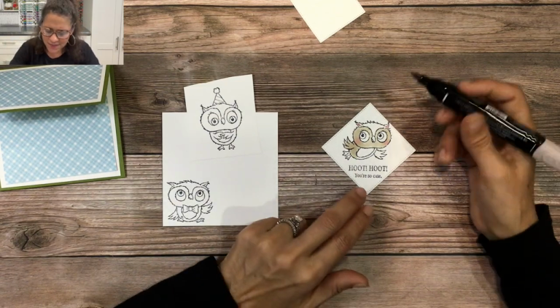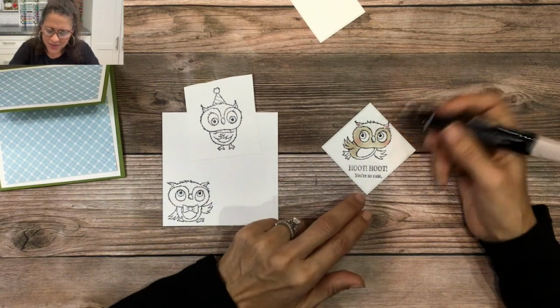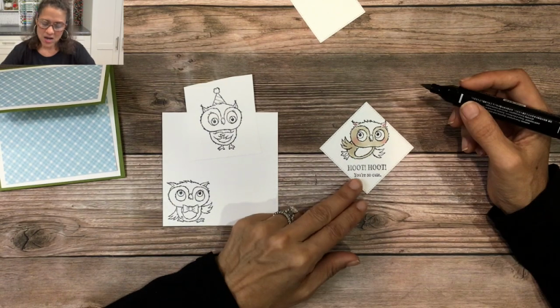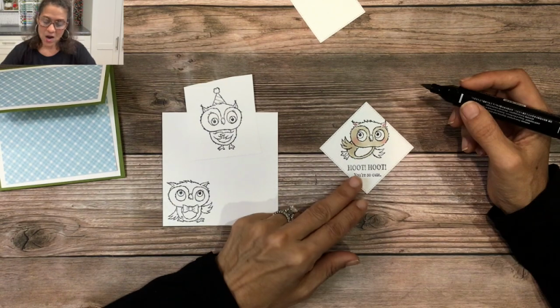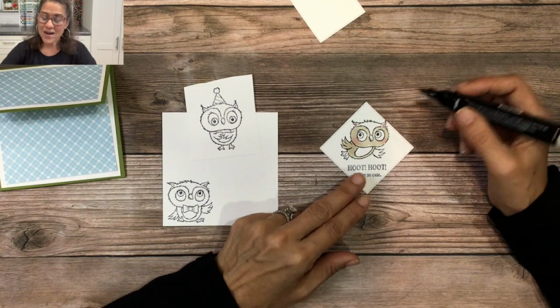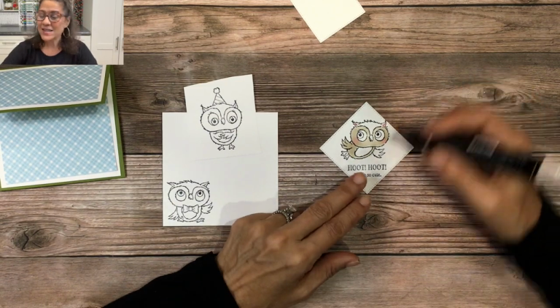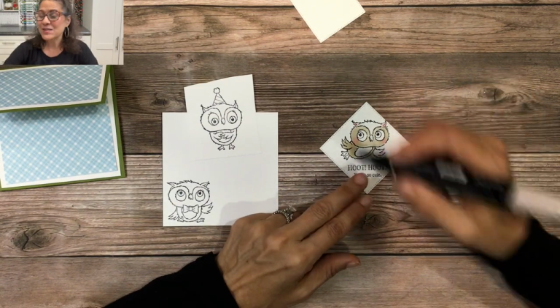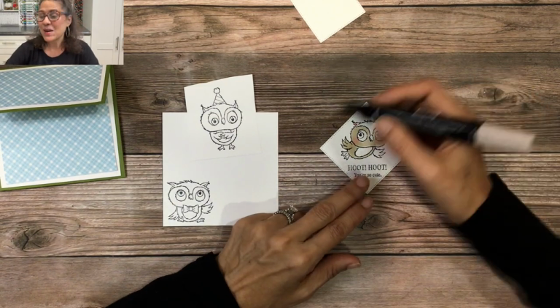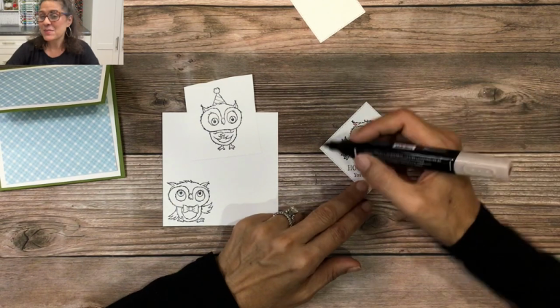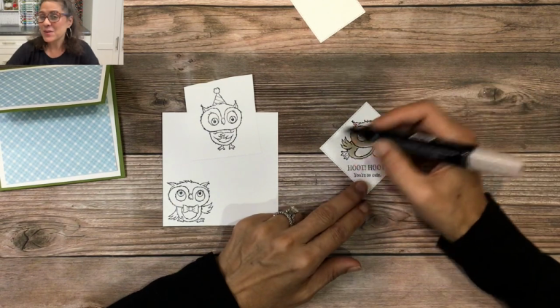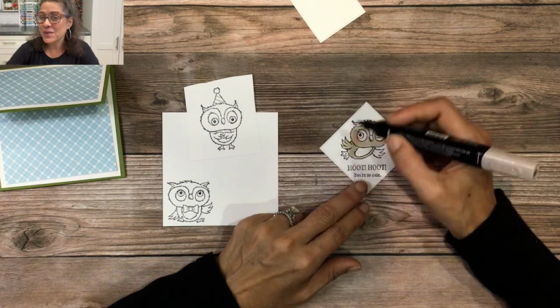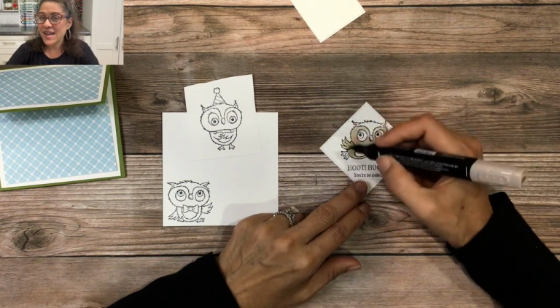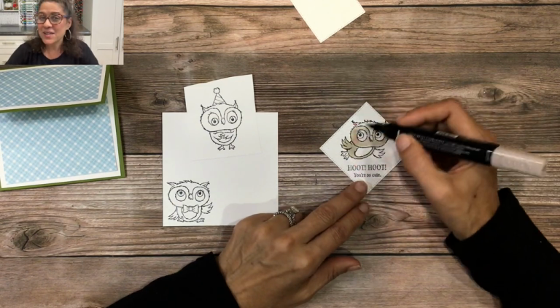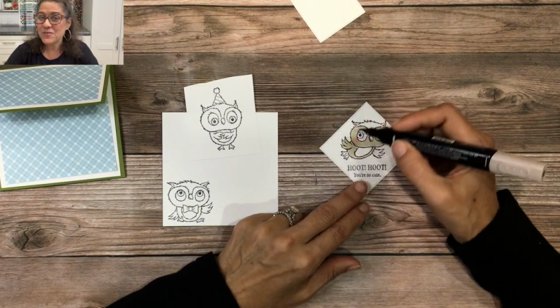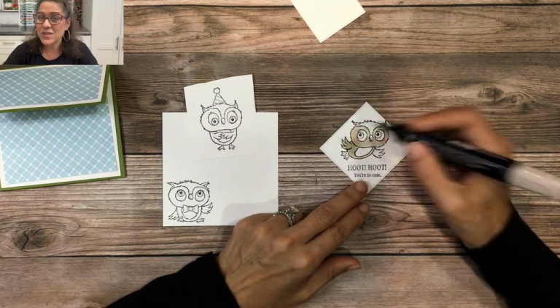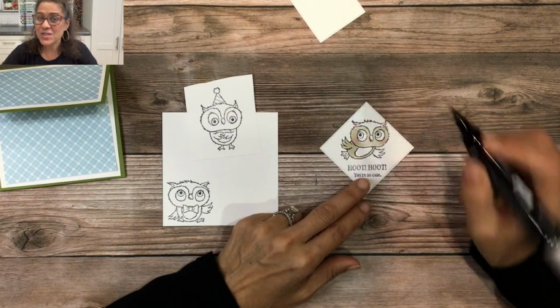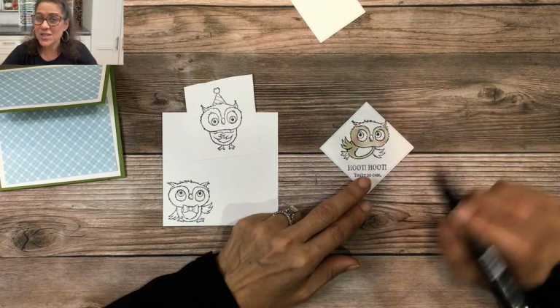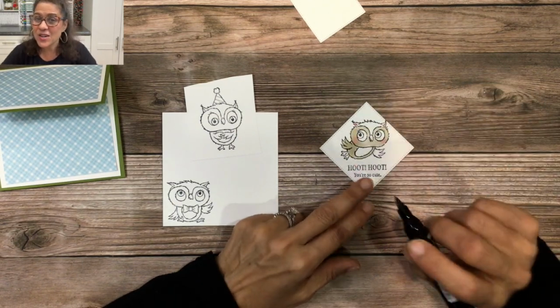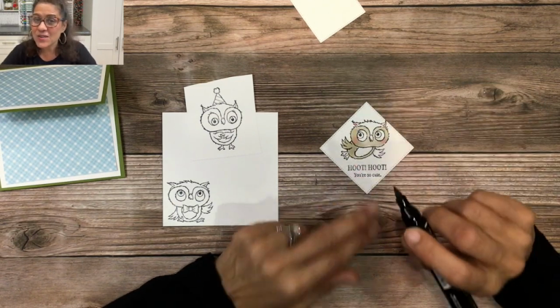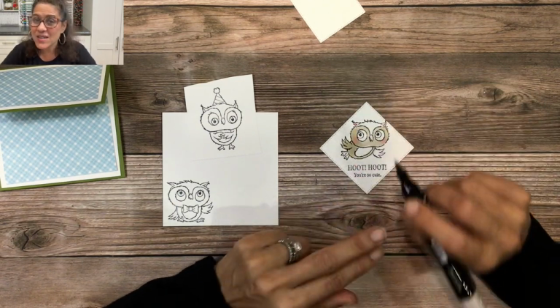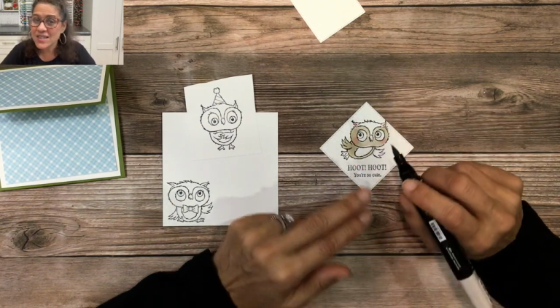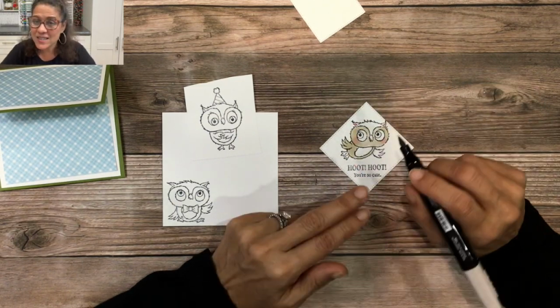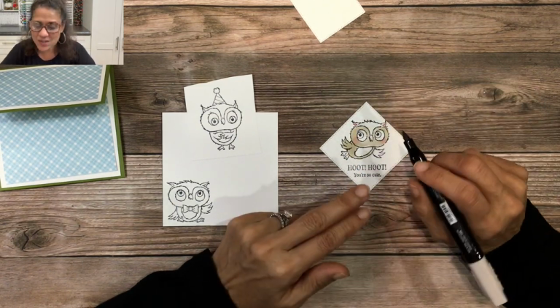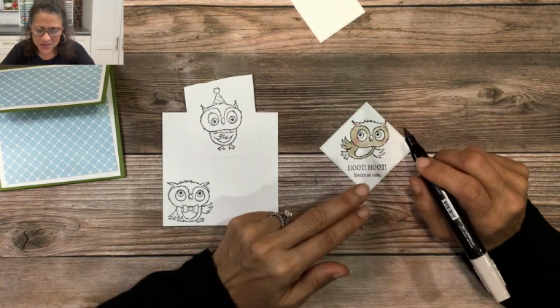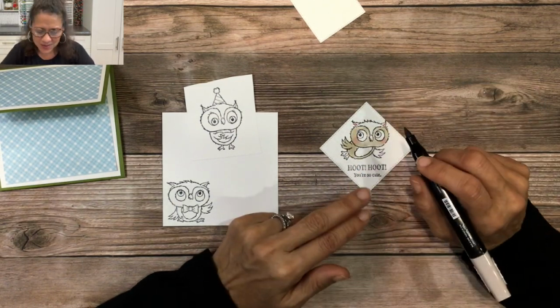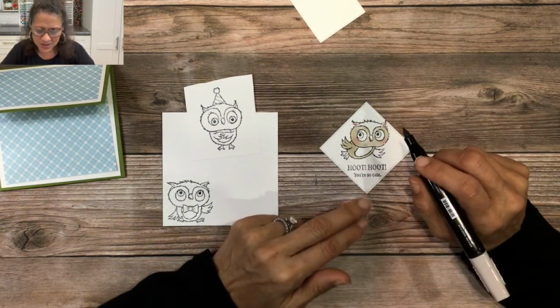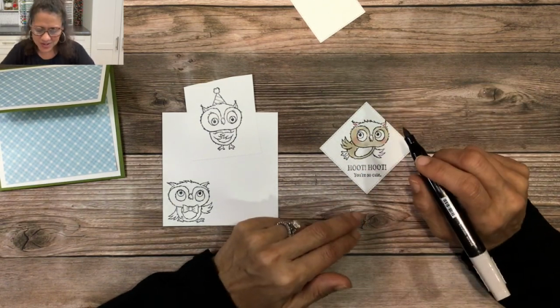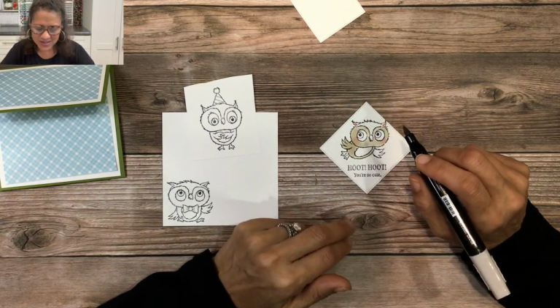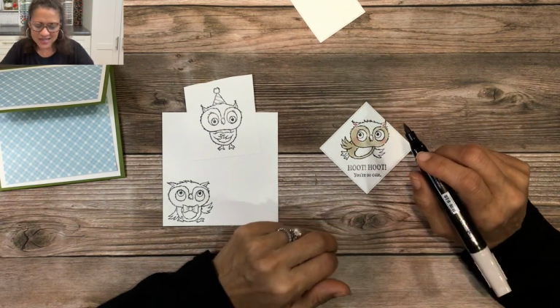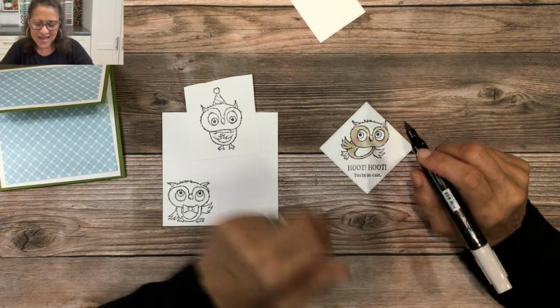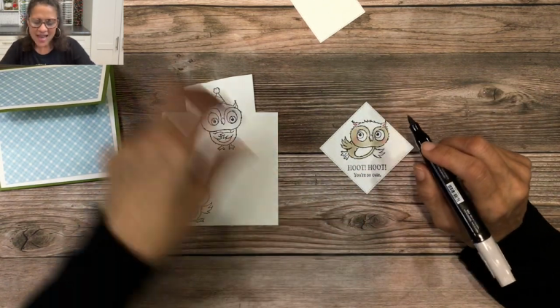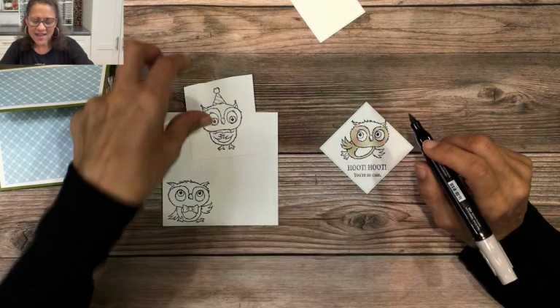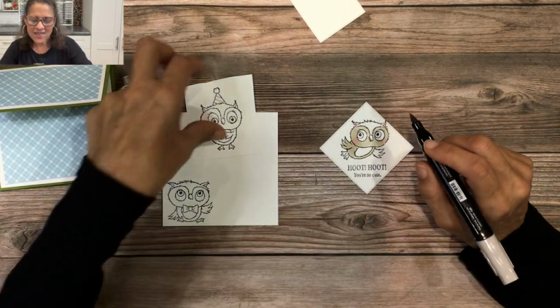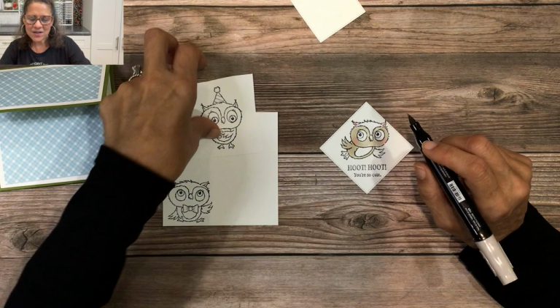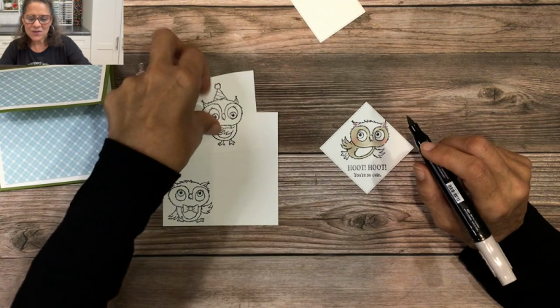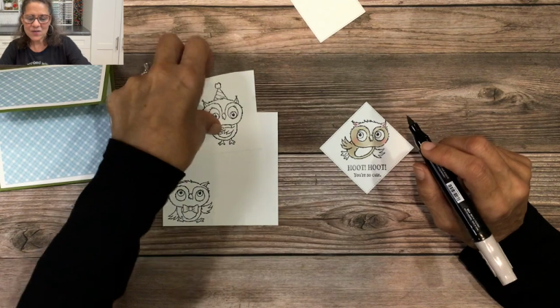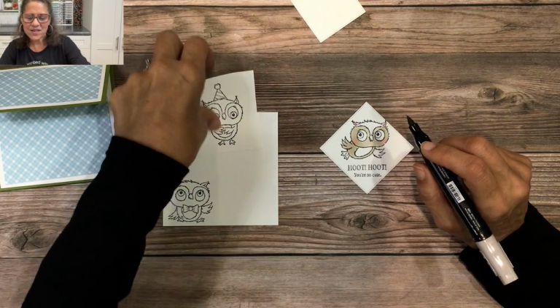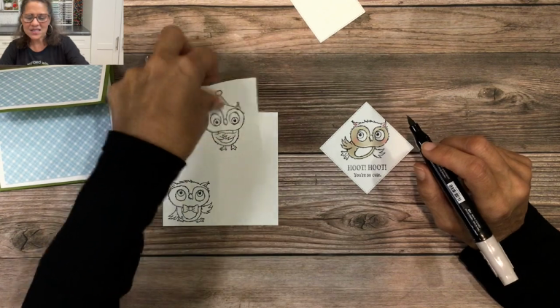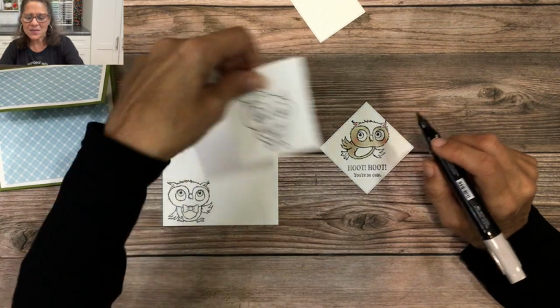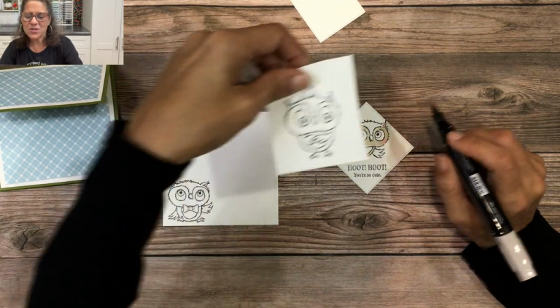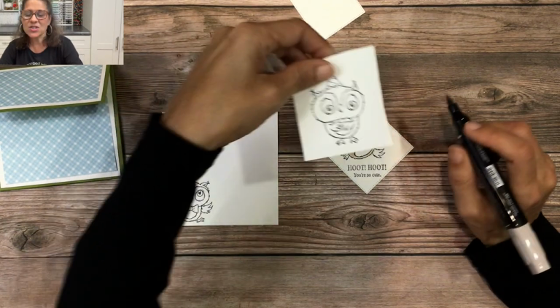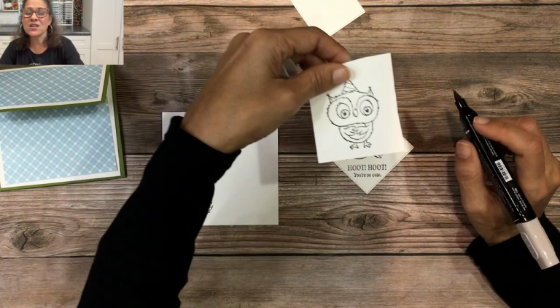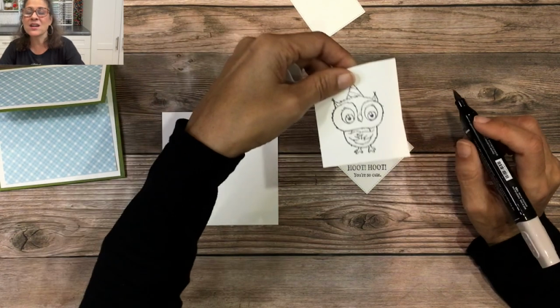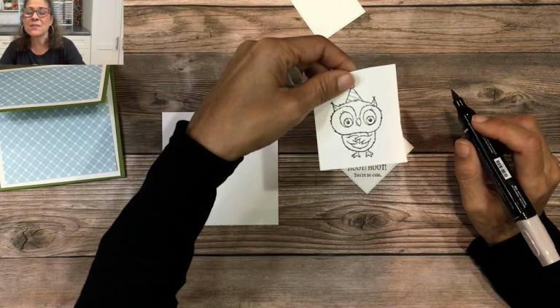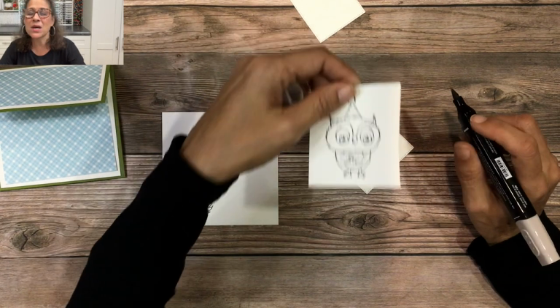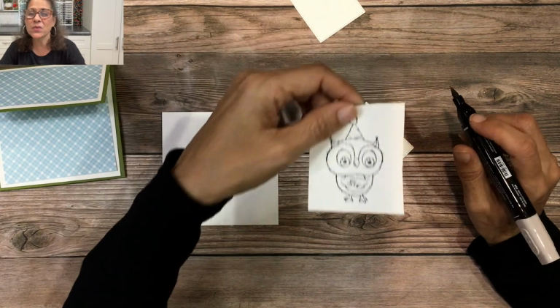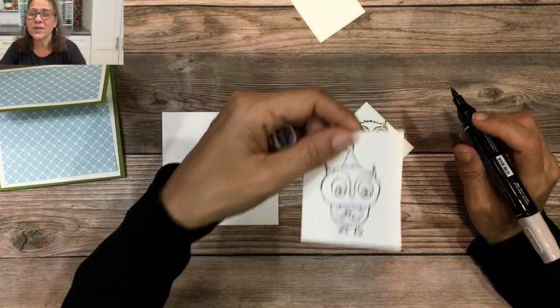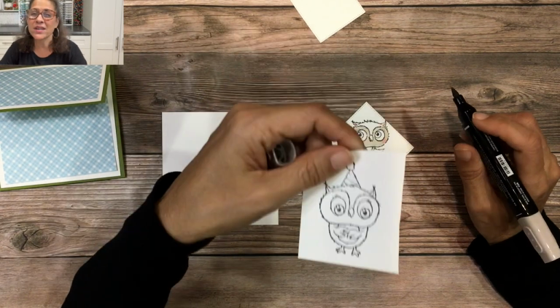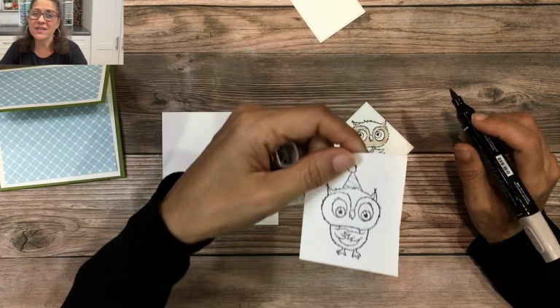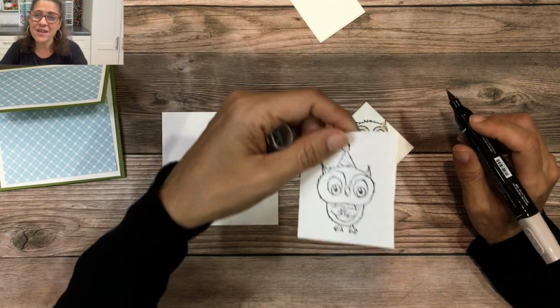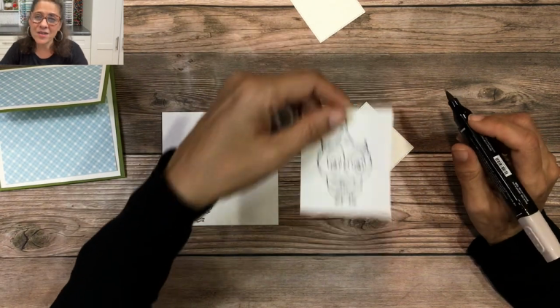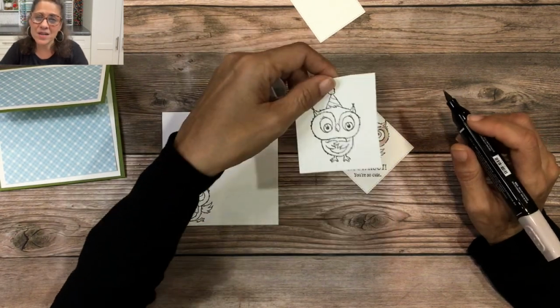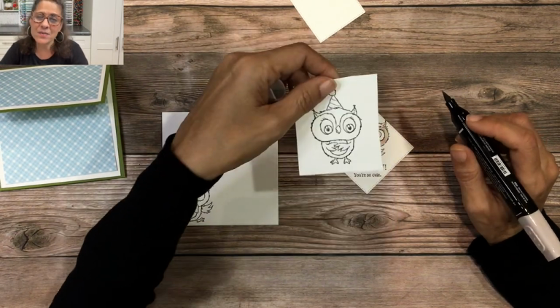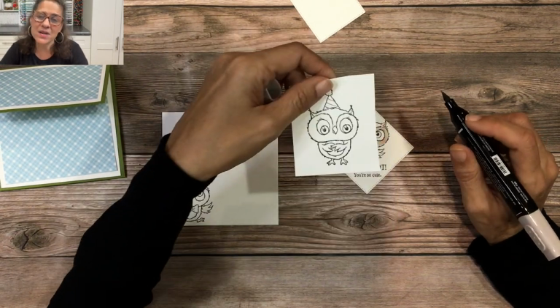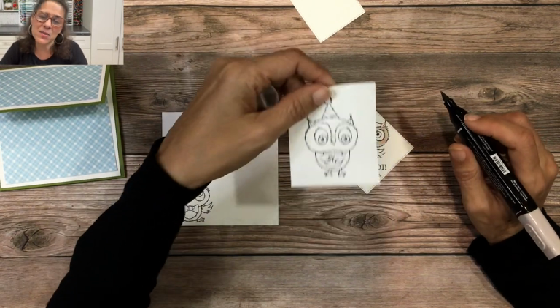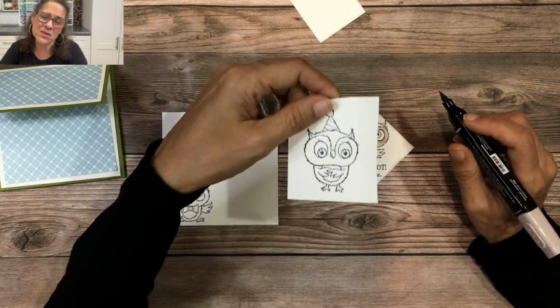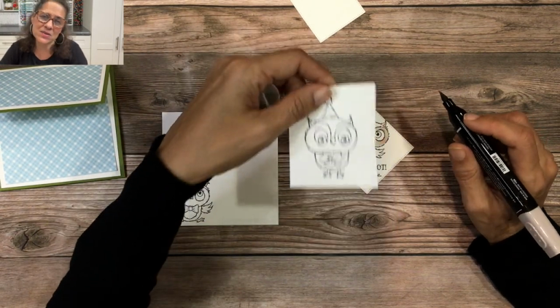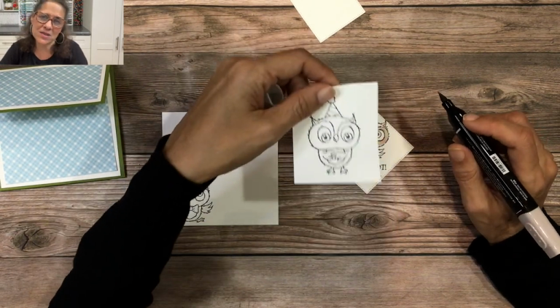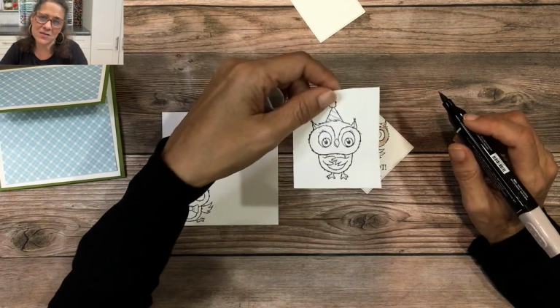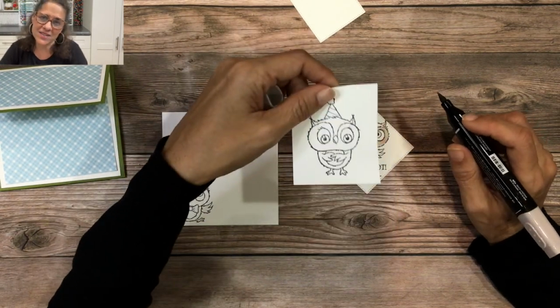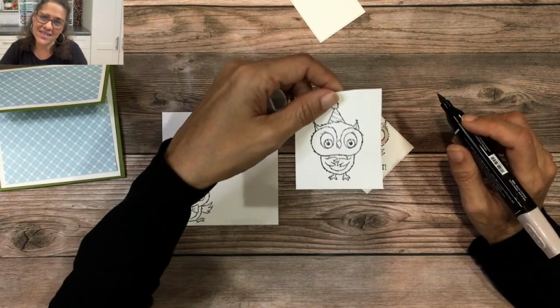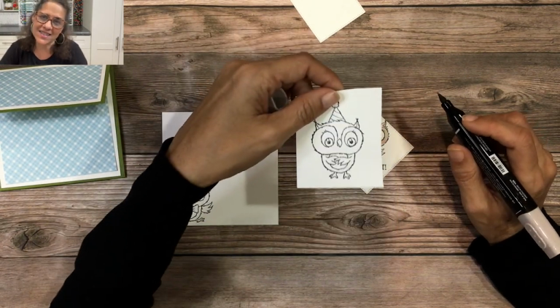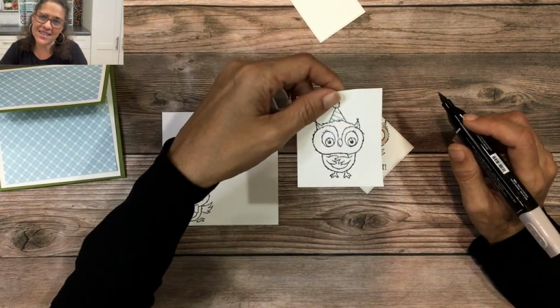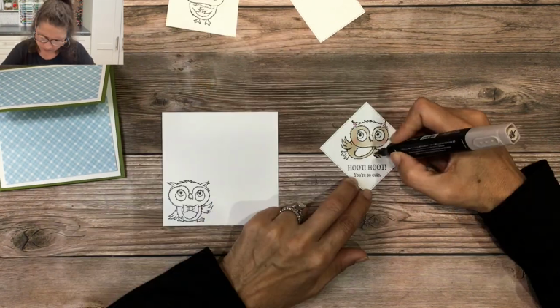I'm going to go ahead and finish coloring these three images. This image here I'm not only going to color but also fussy cut.